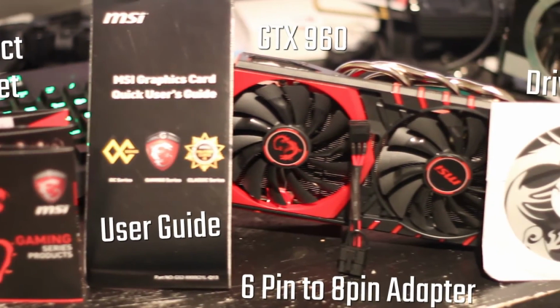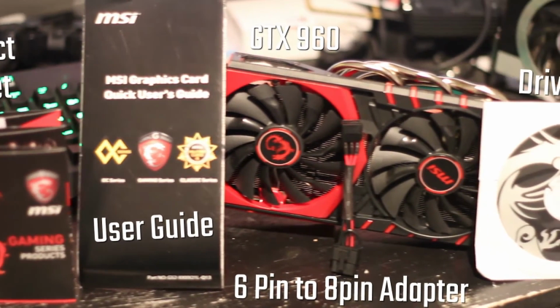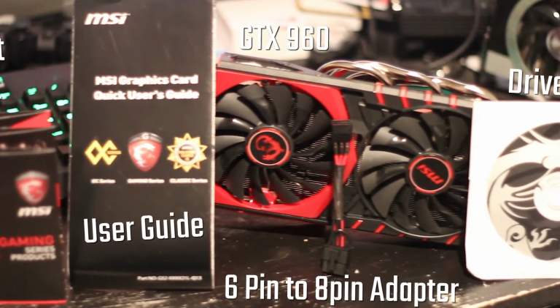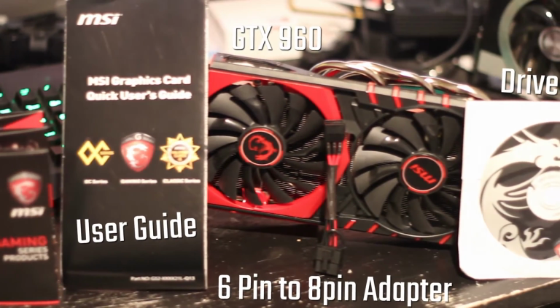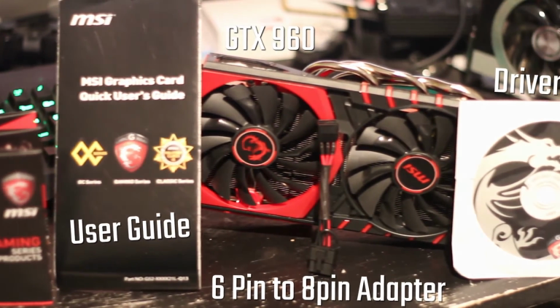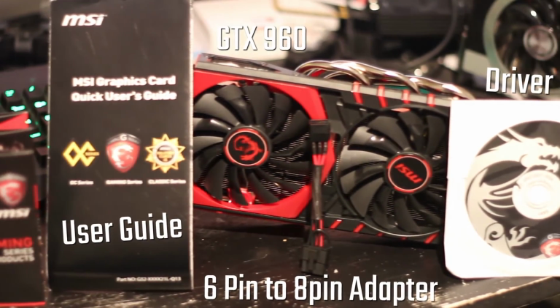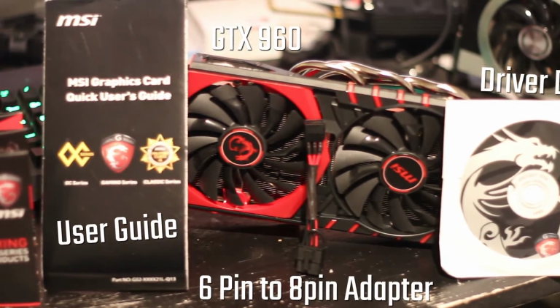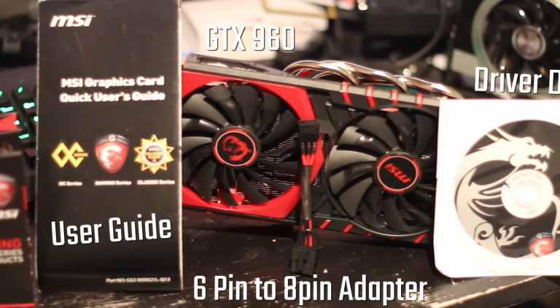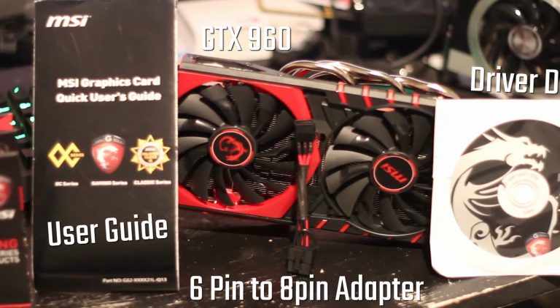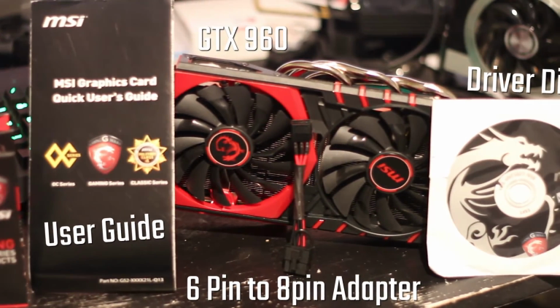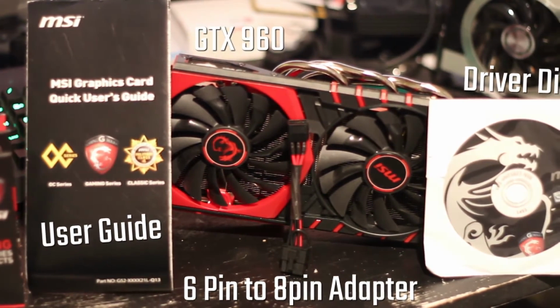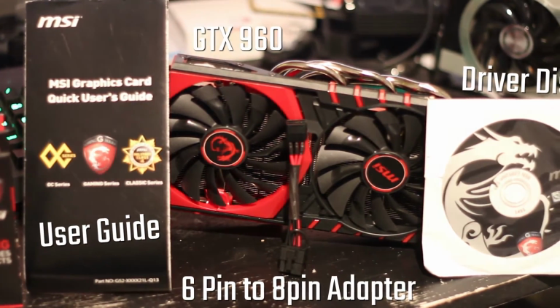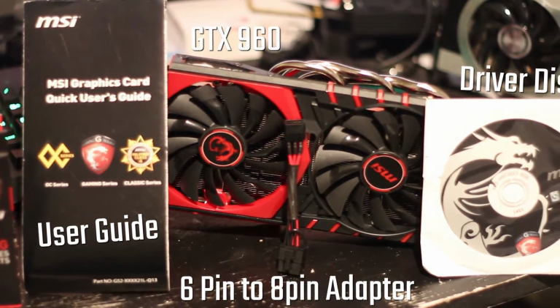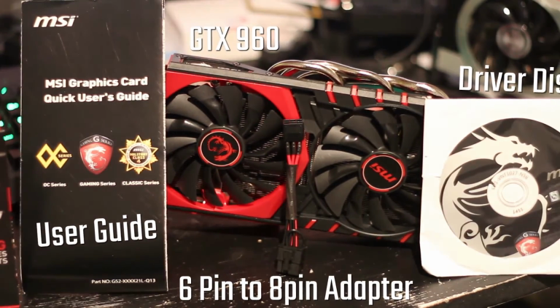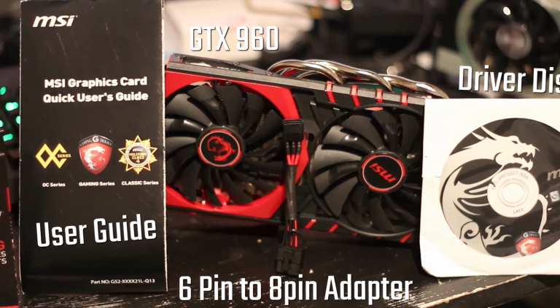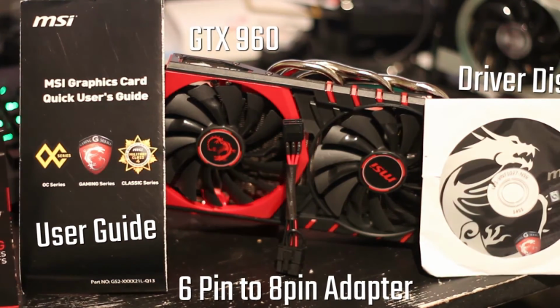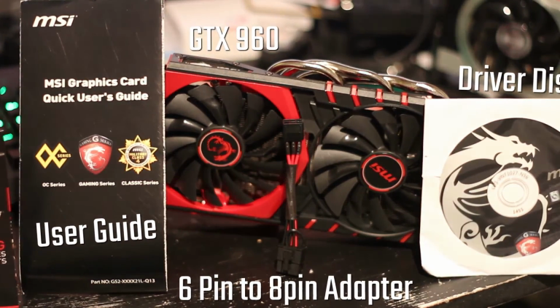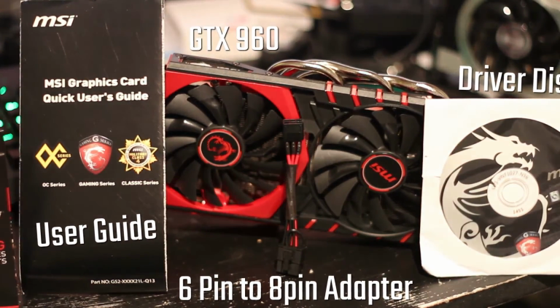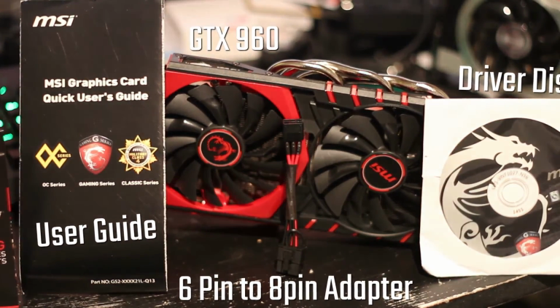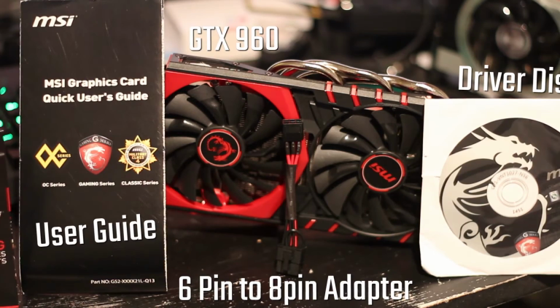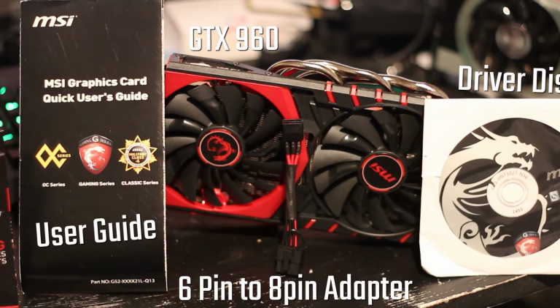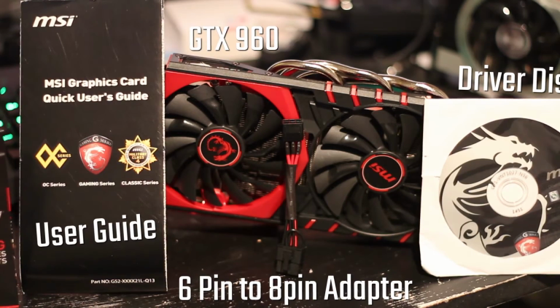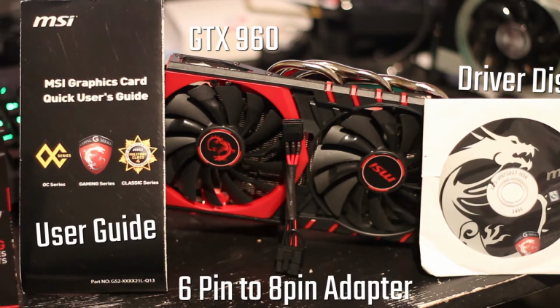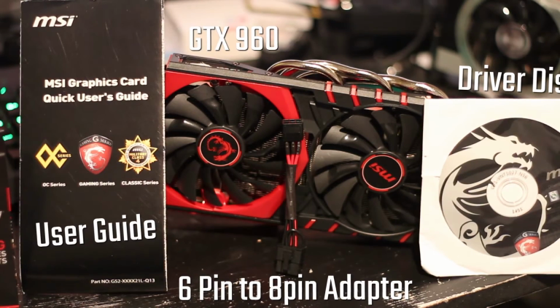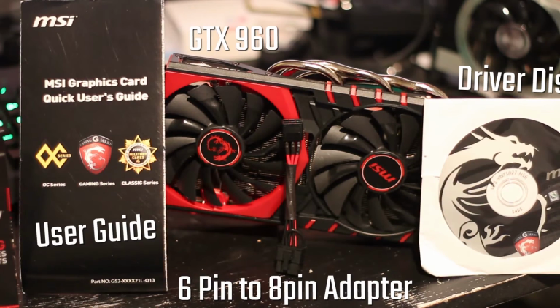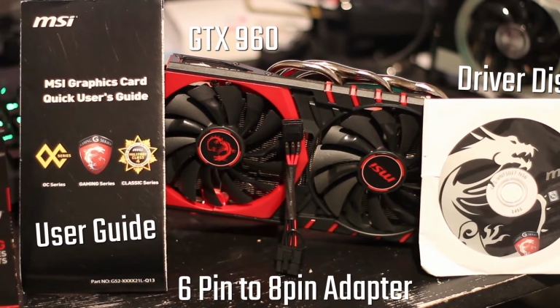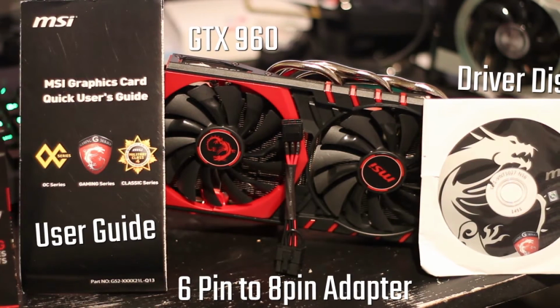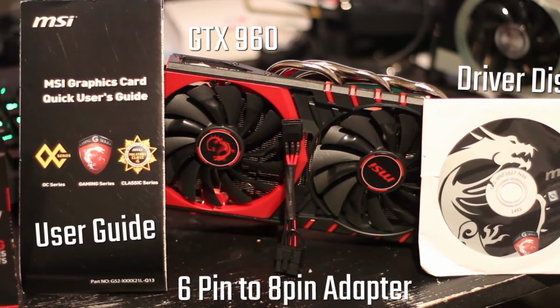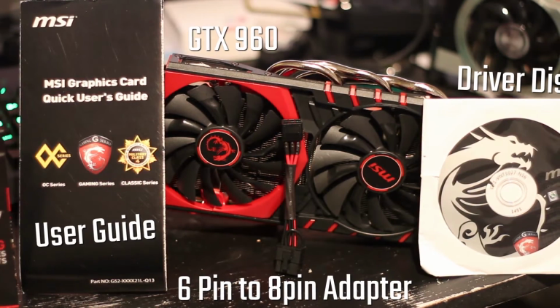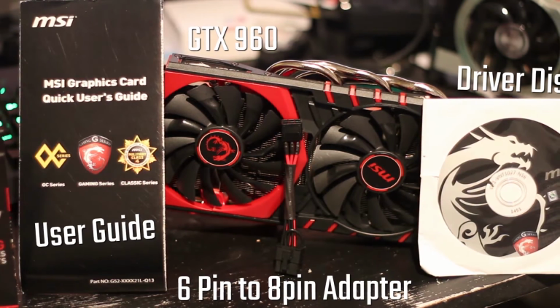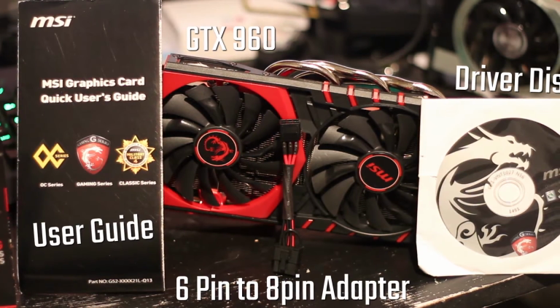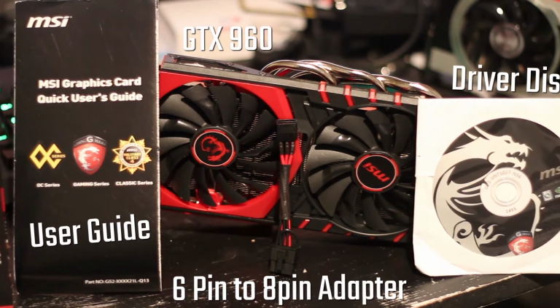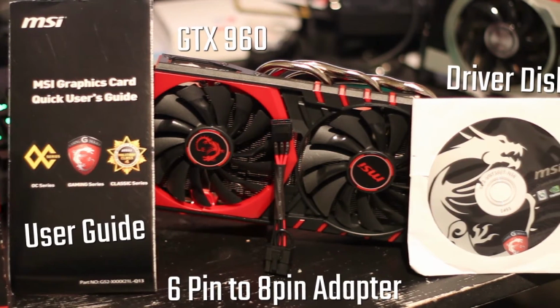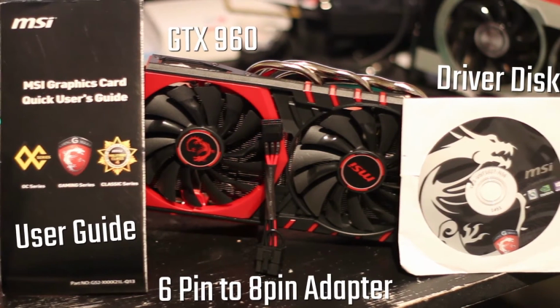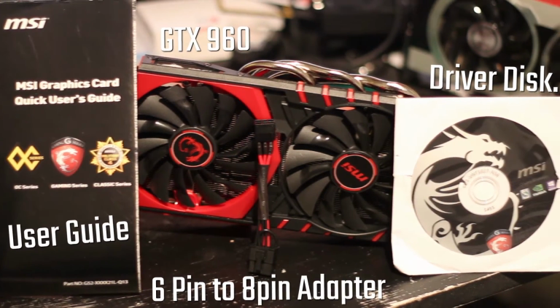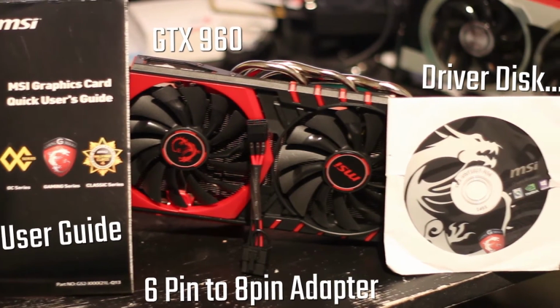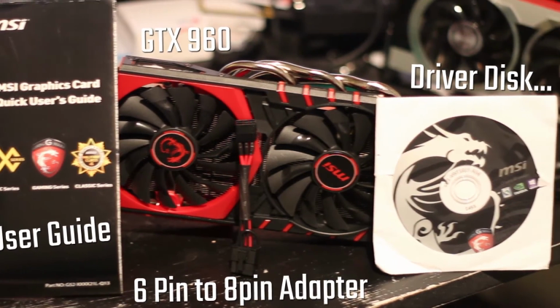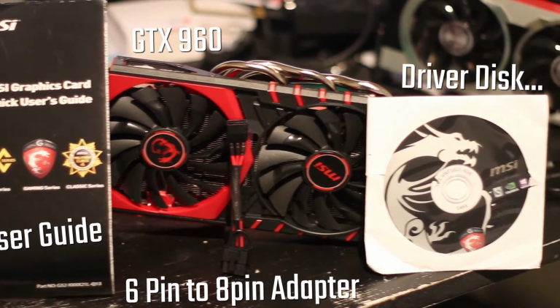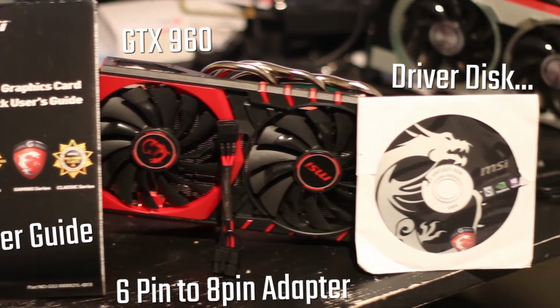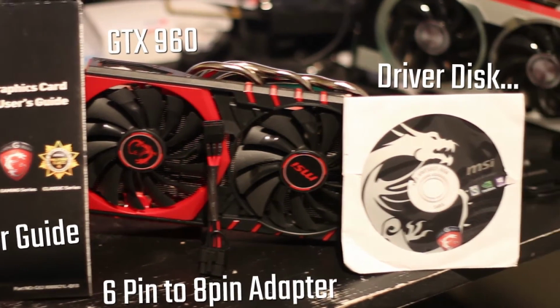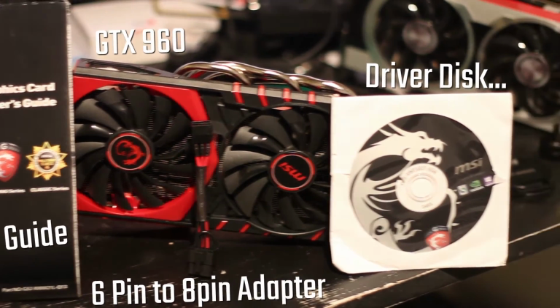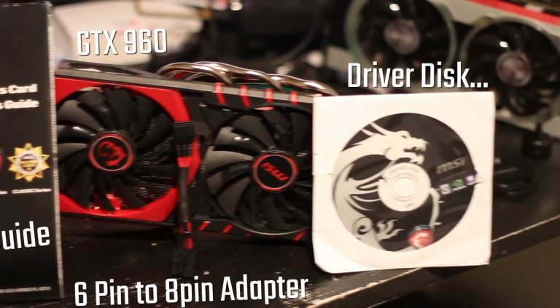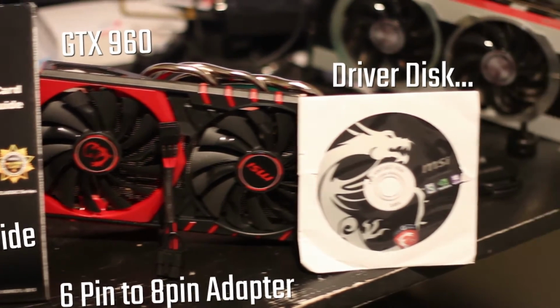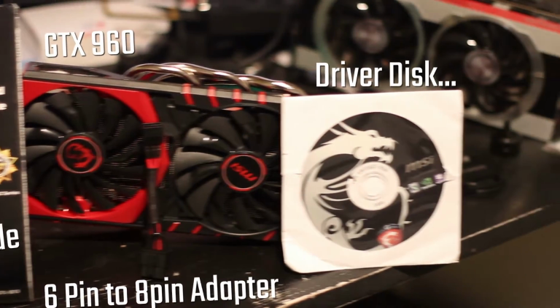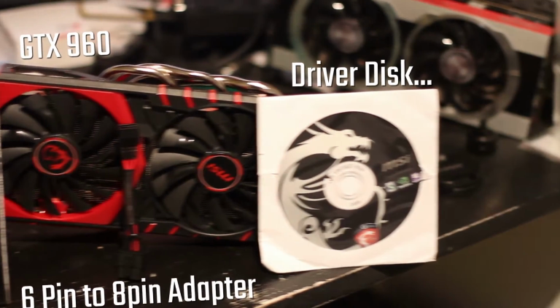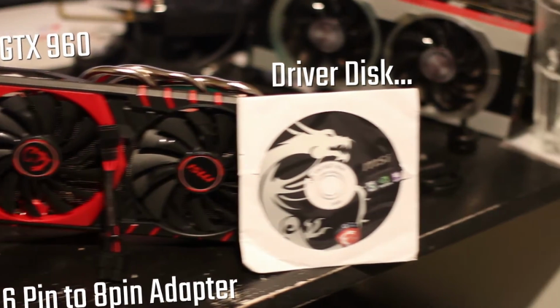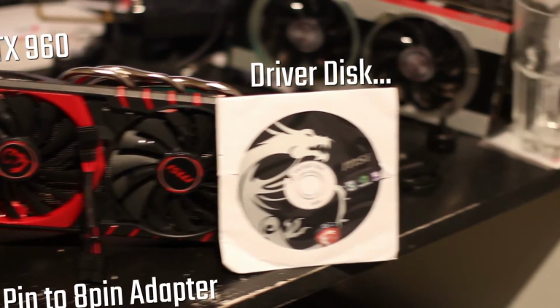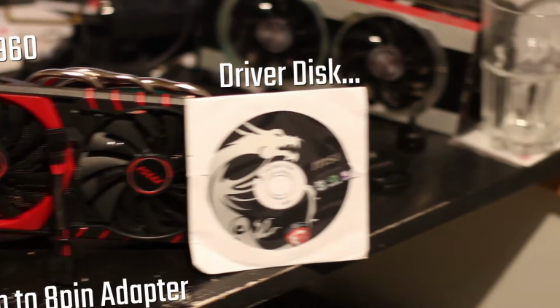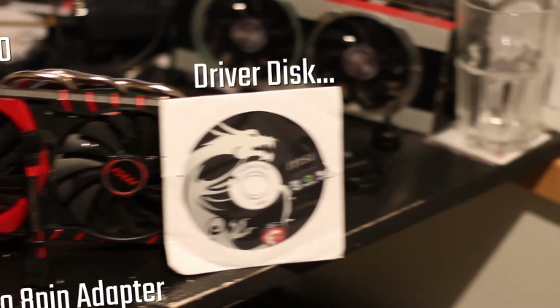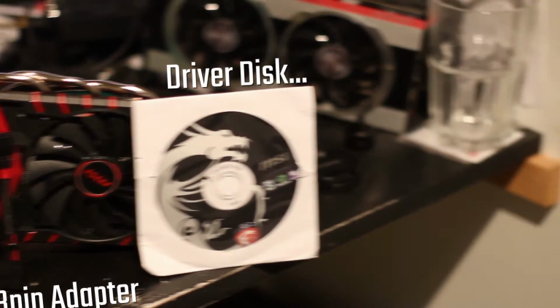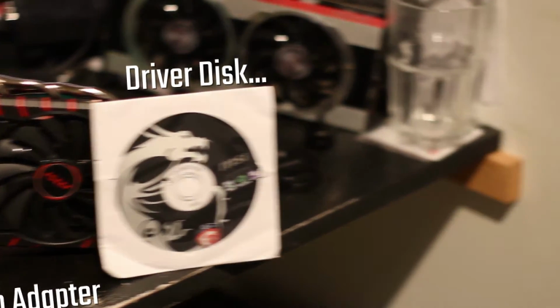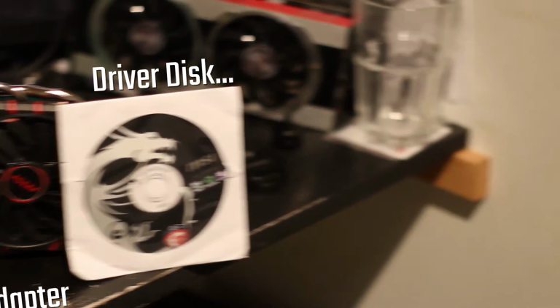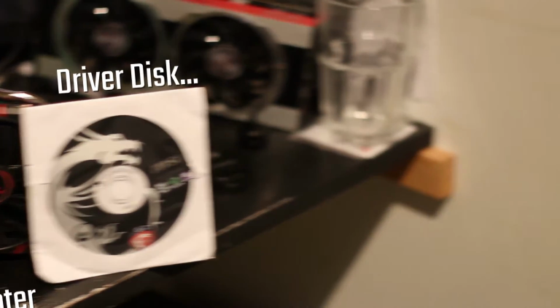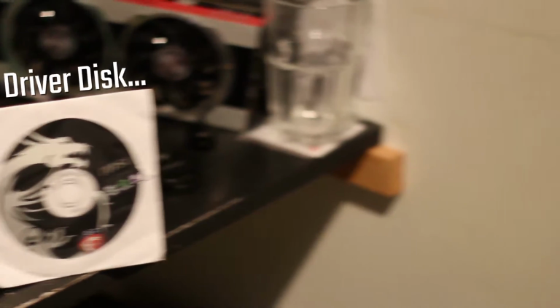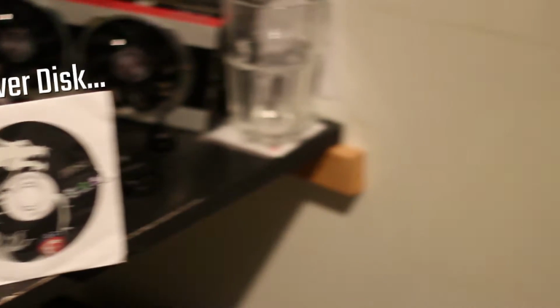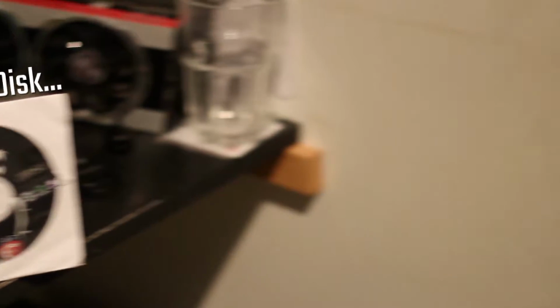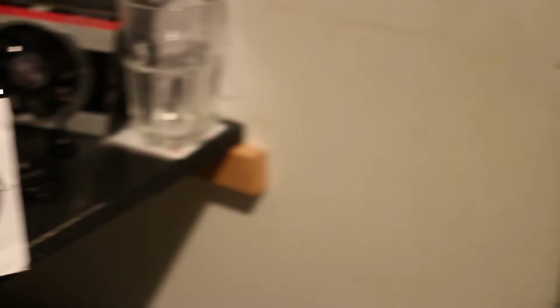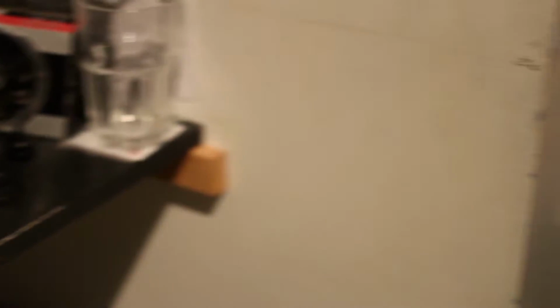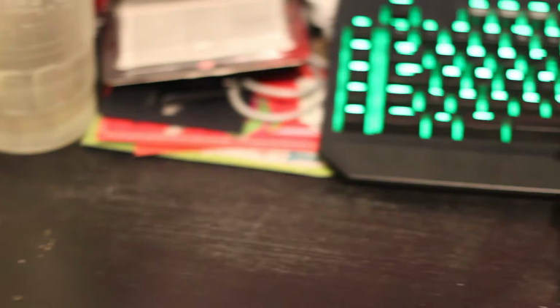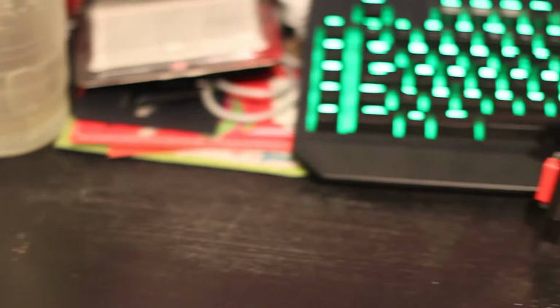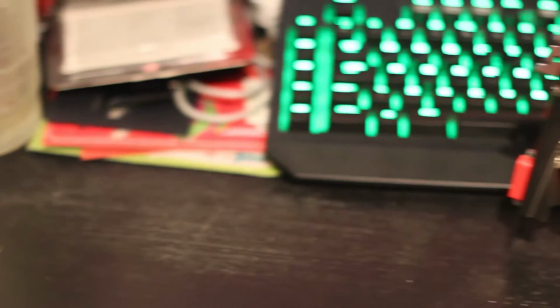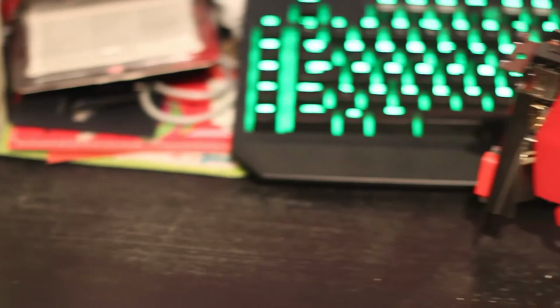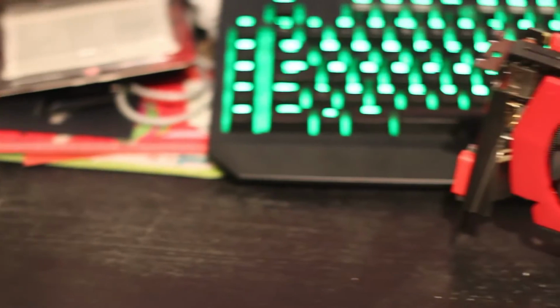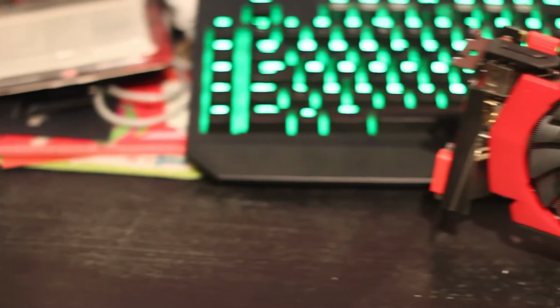The 6-pin to 8-pin adapter is a little bit different because it's actually just a single 6-pin to an 8-pin, as opposed to two 6-pins to one 8-pin, which is very nice.